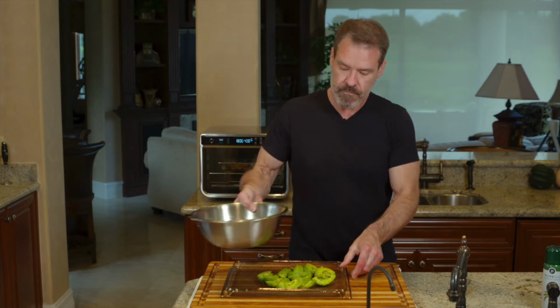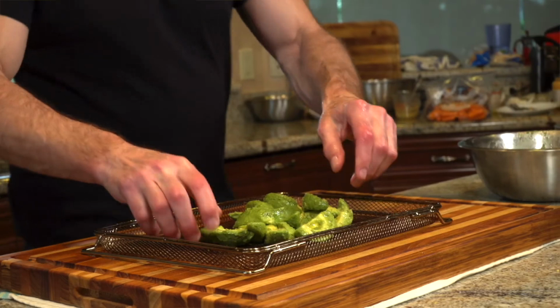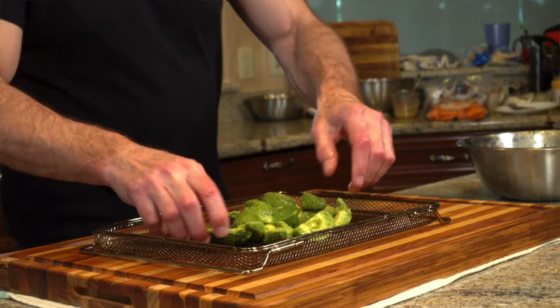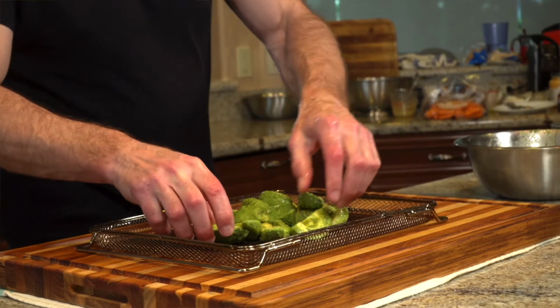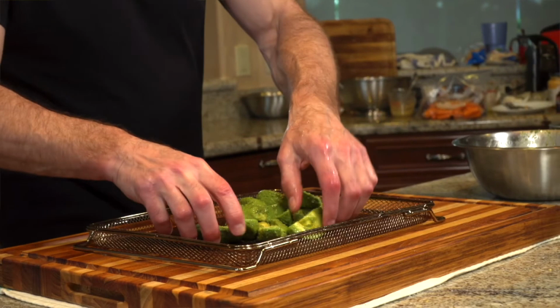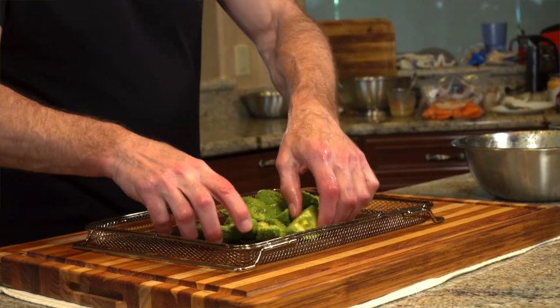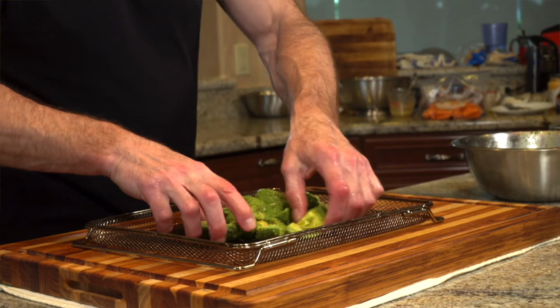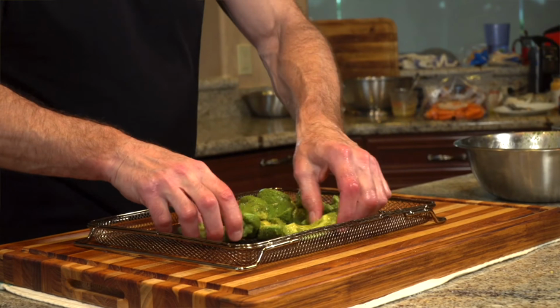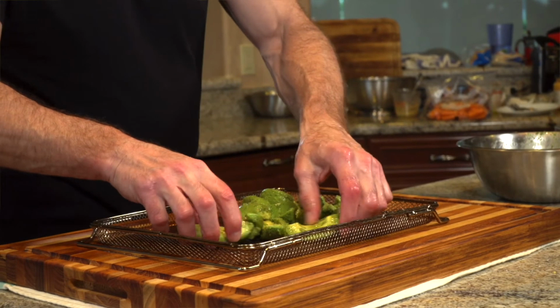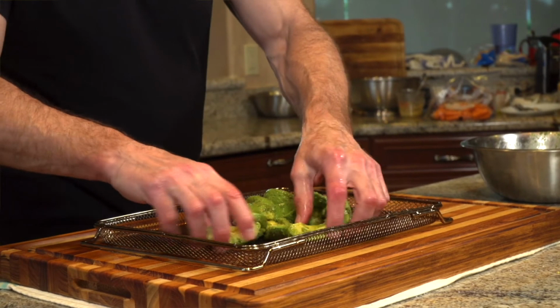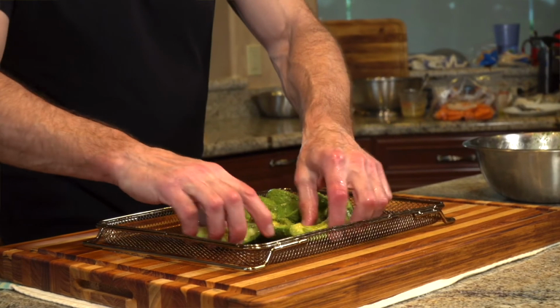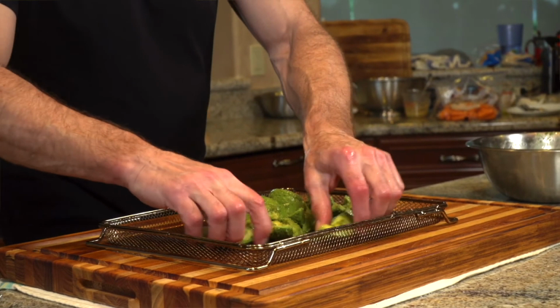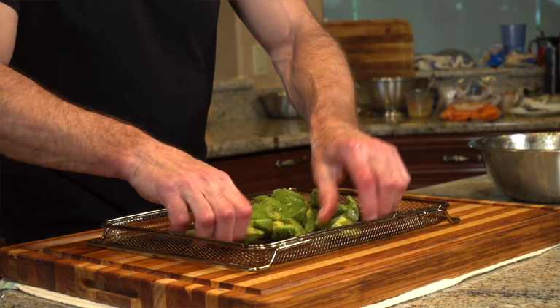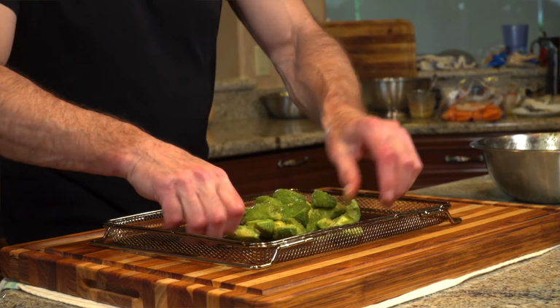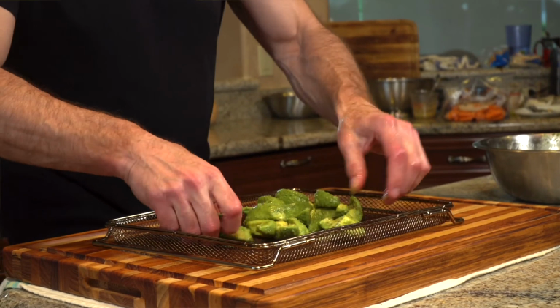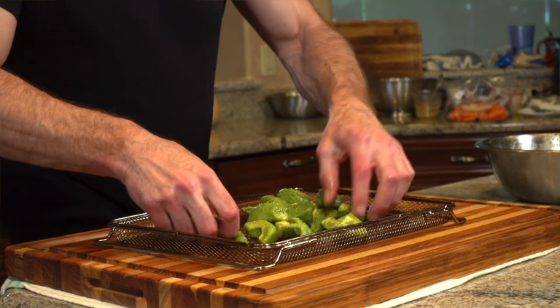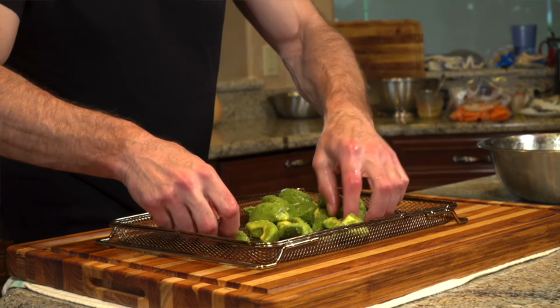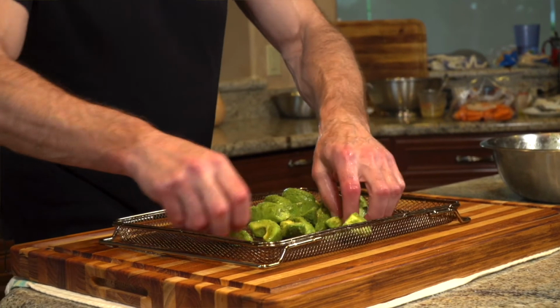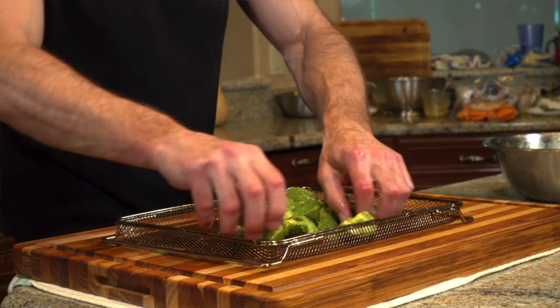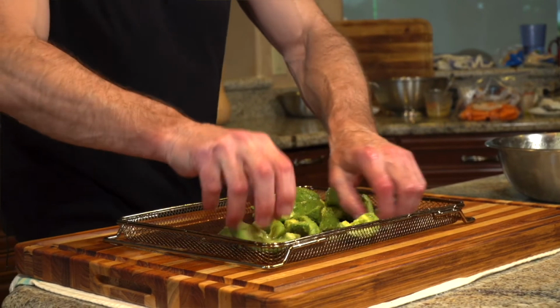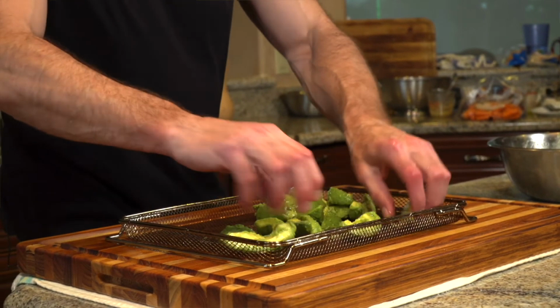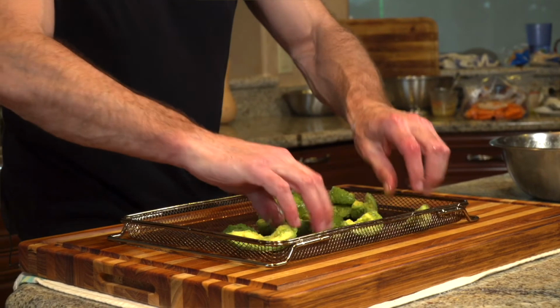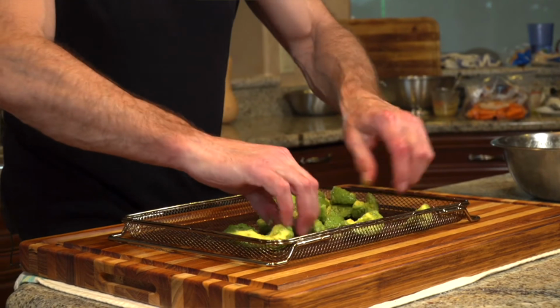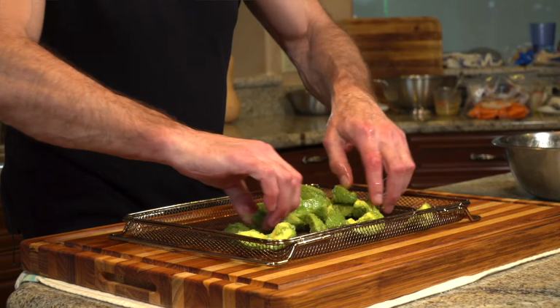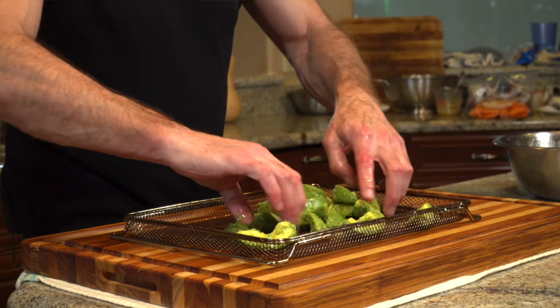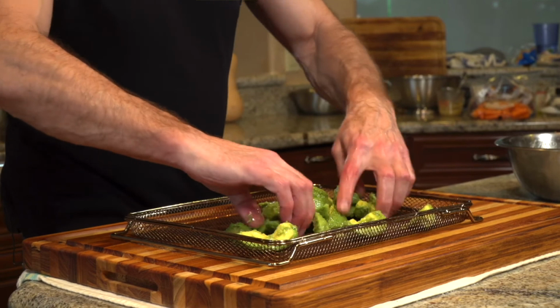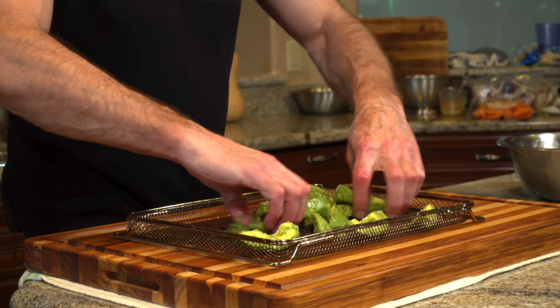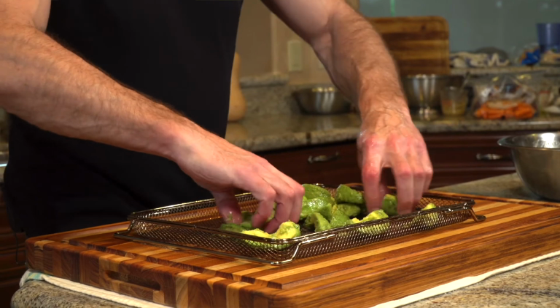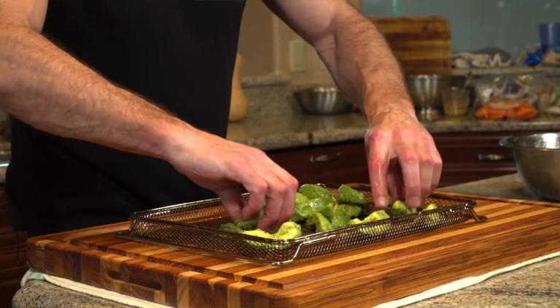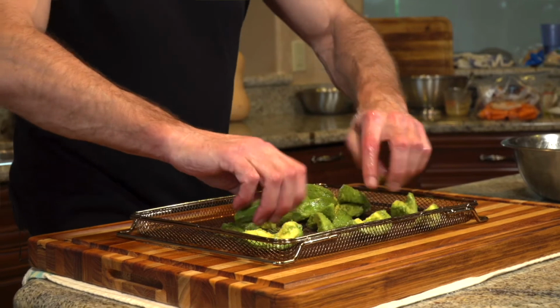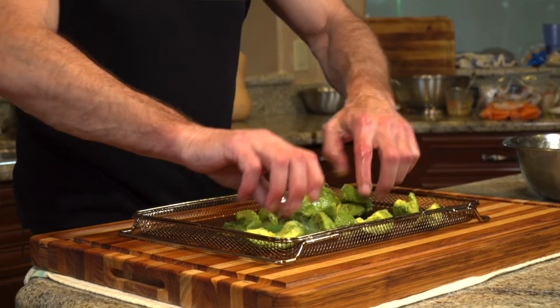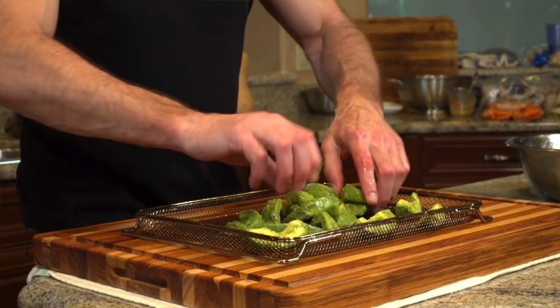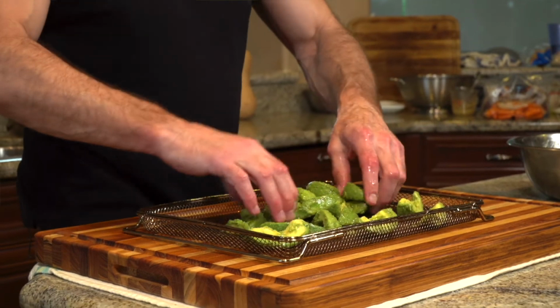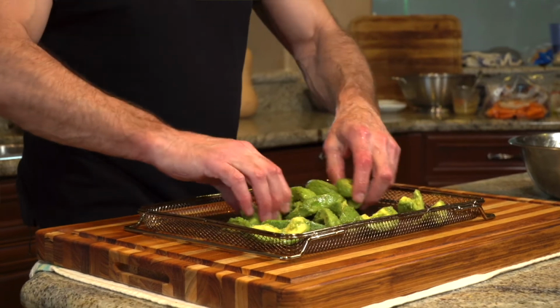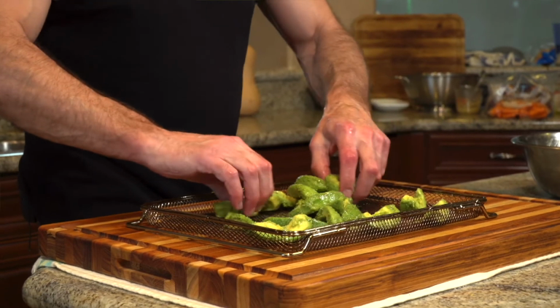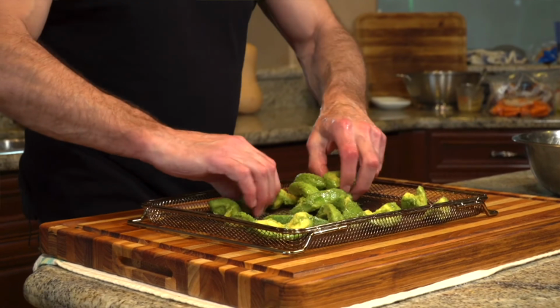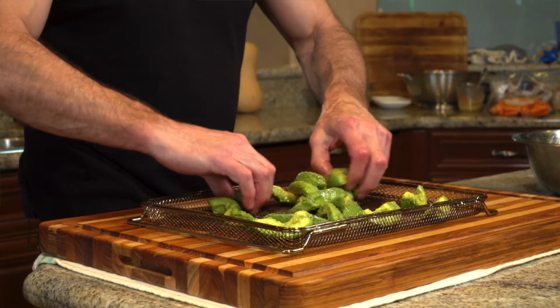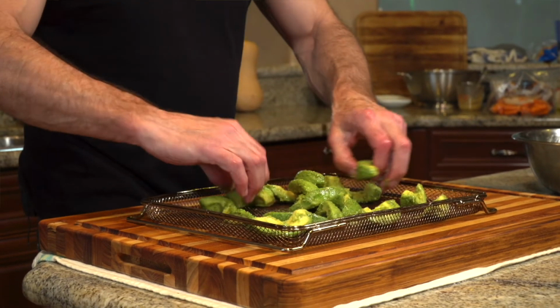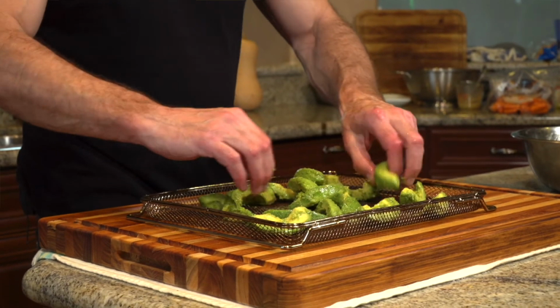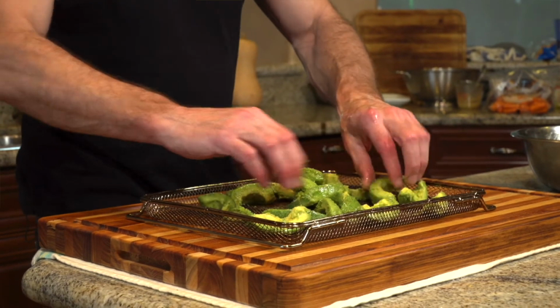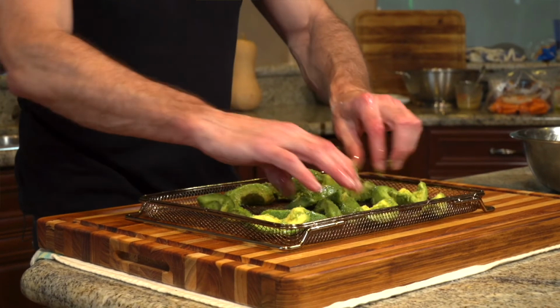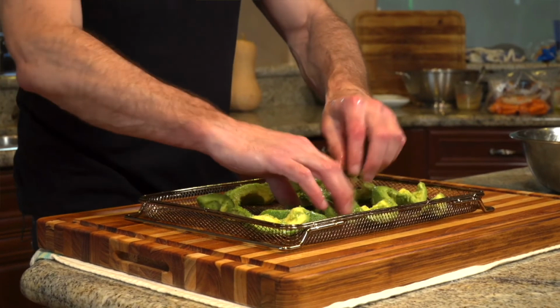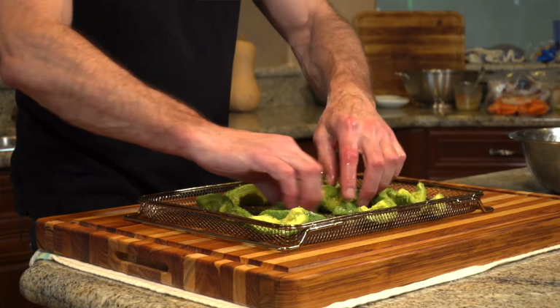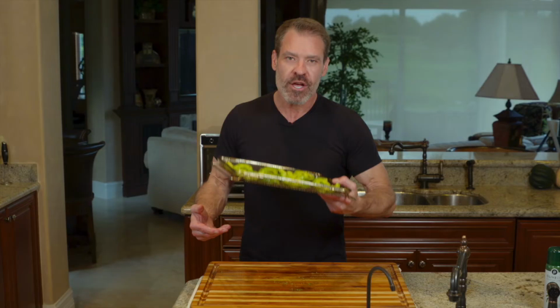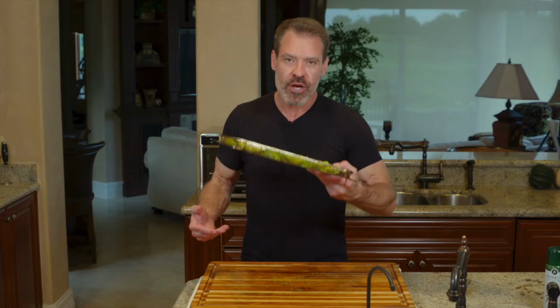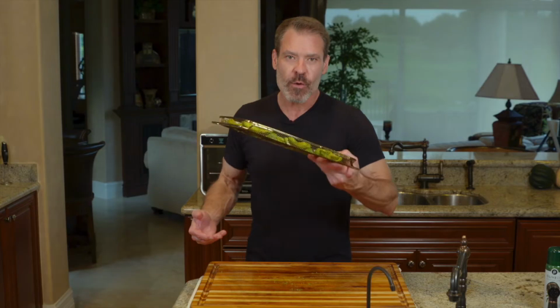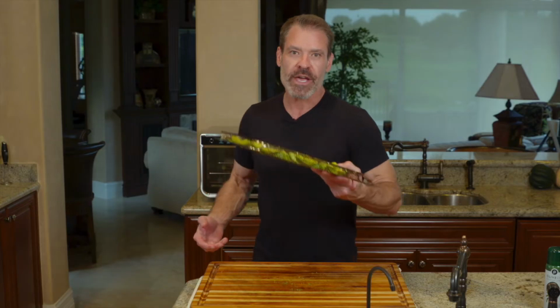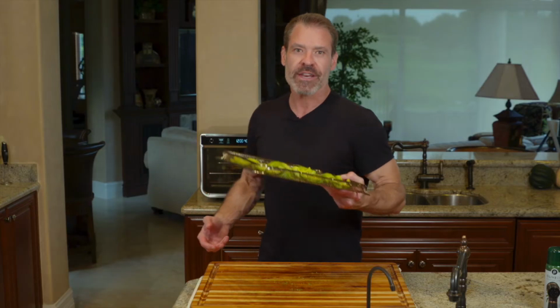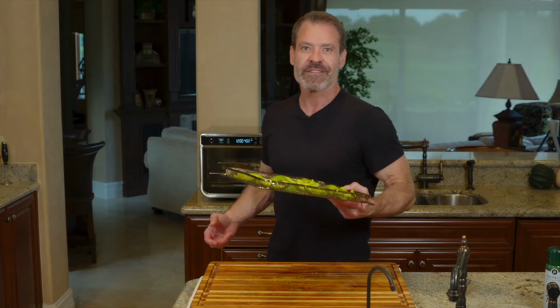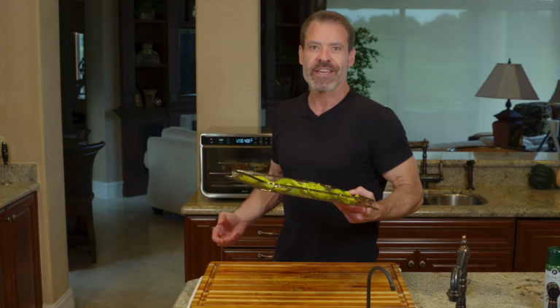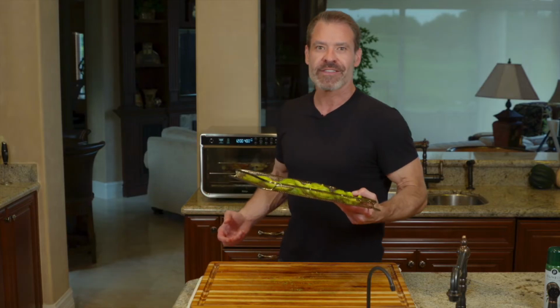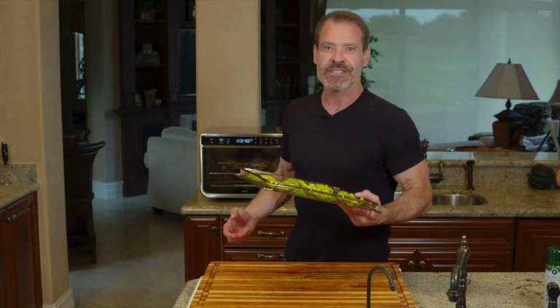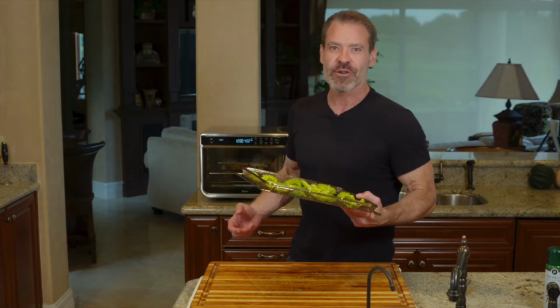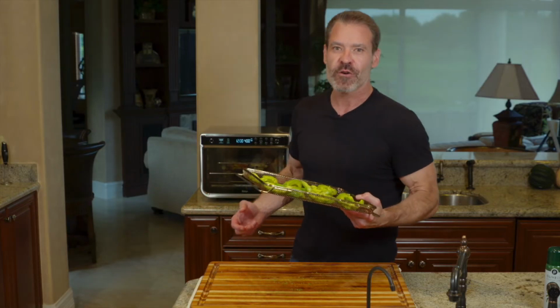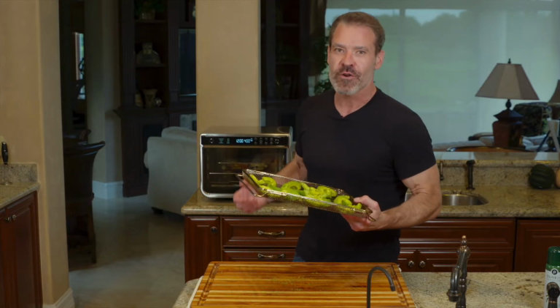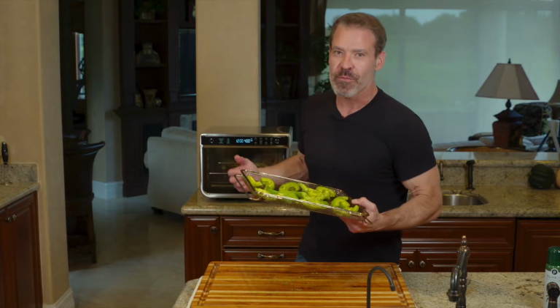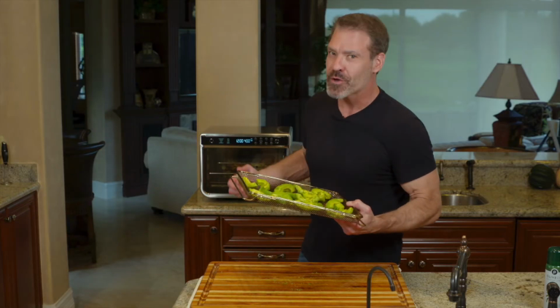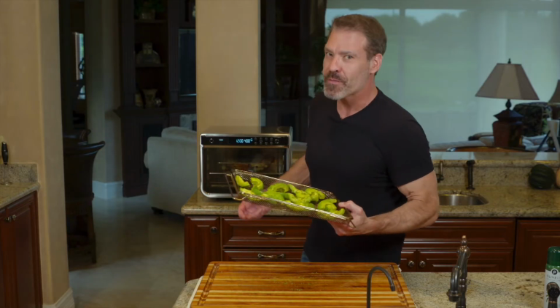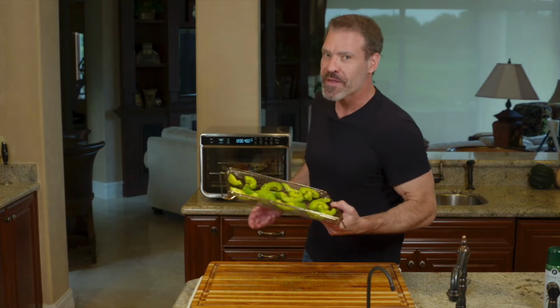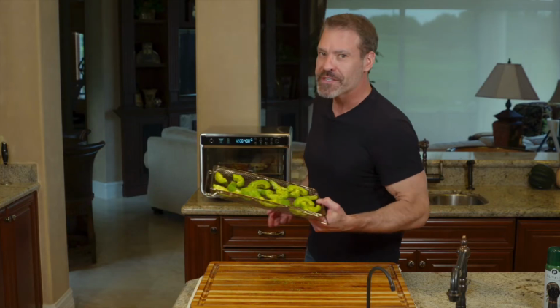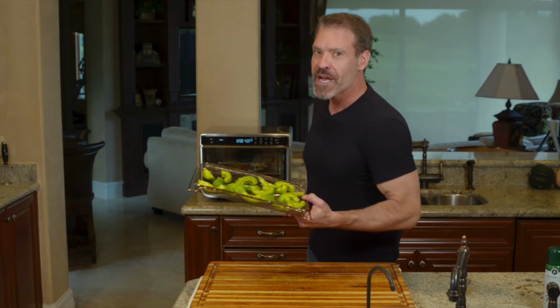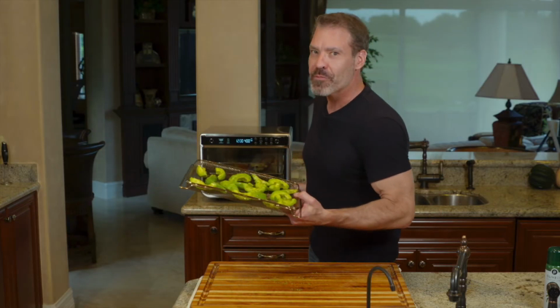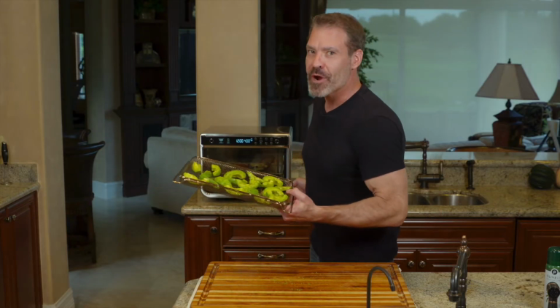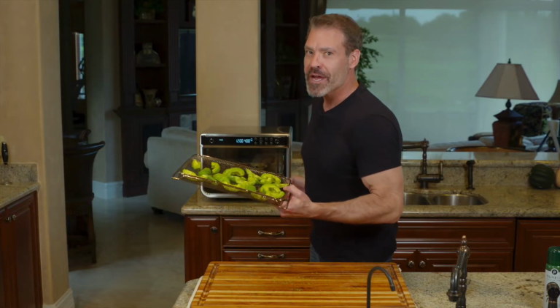The avocados are going to take about 12 minutes to cook. So when there's 12 minutes left on the air fryer, go ahead and take these over and put them on the top rack.